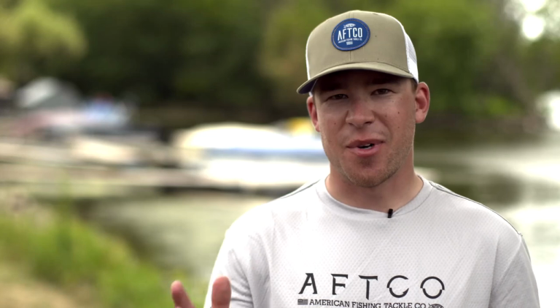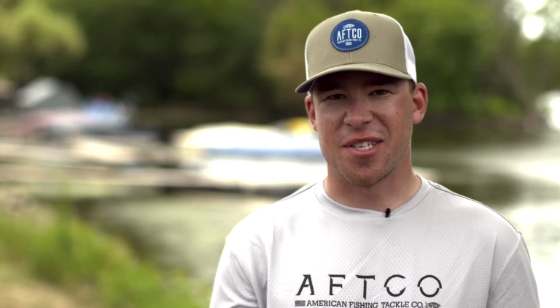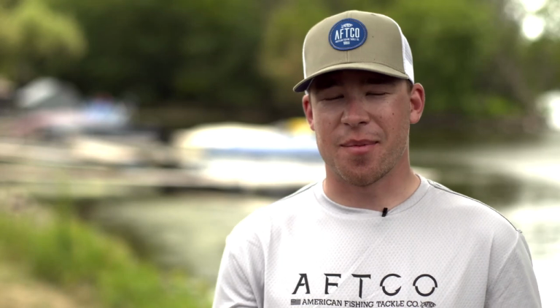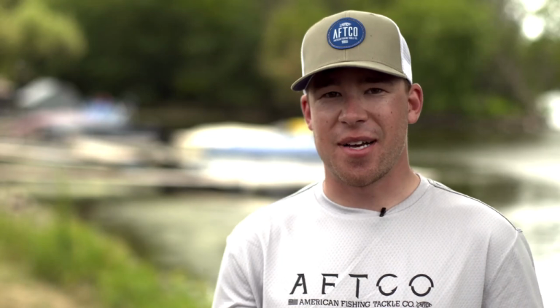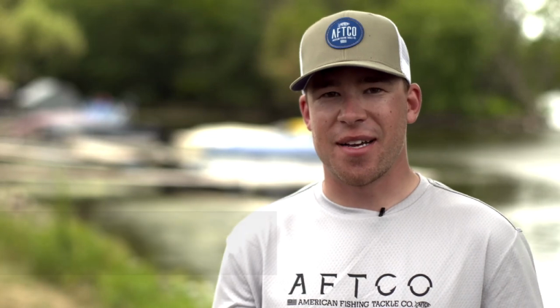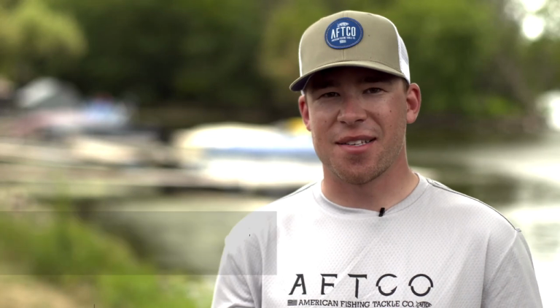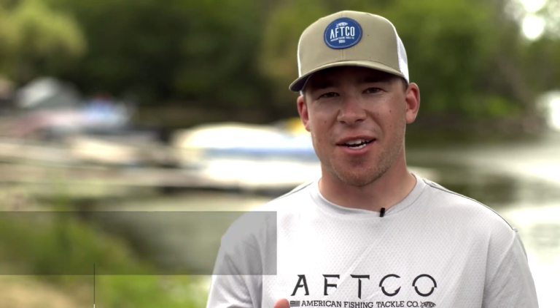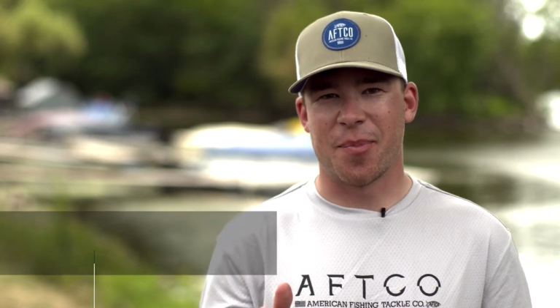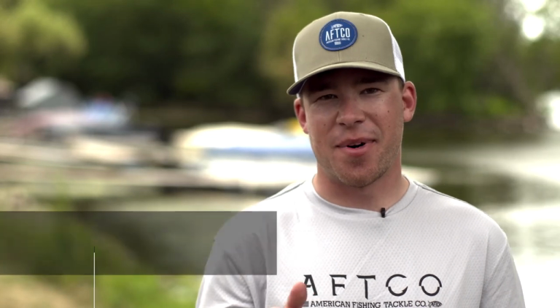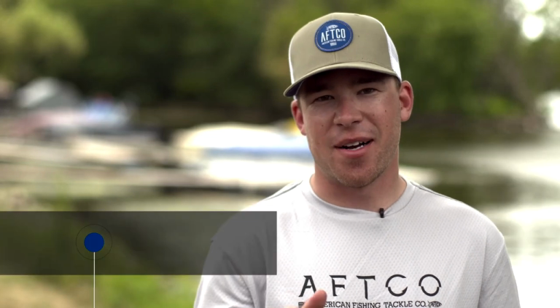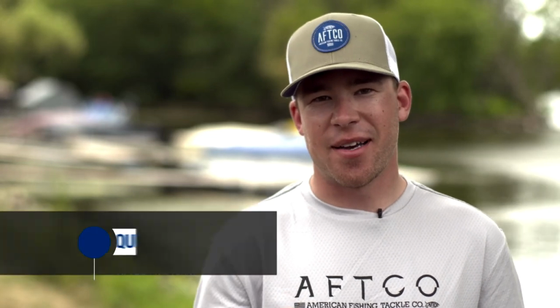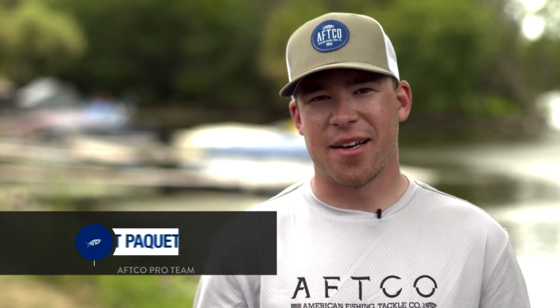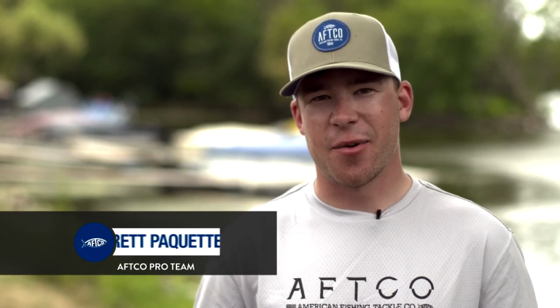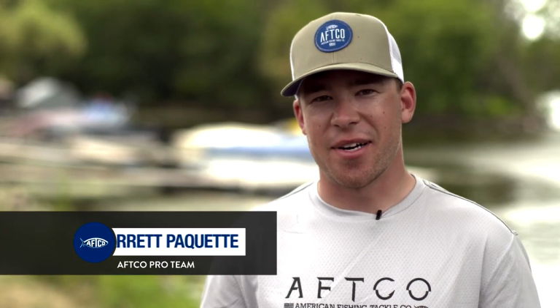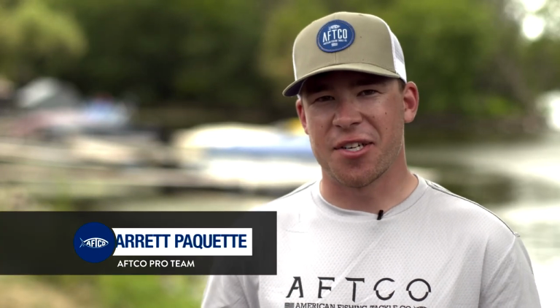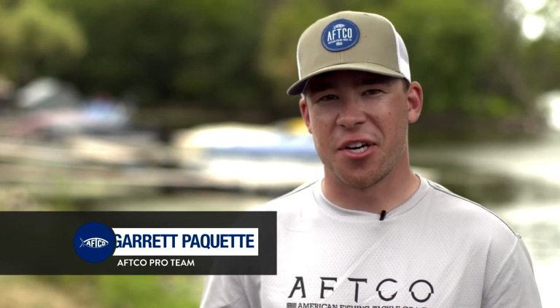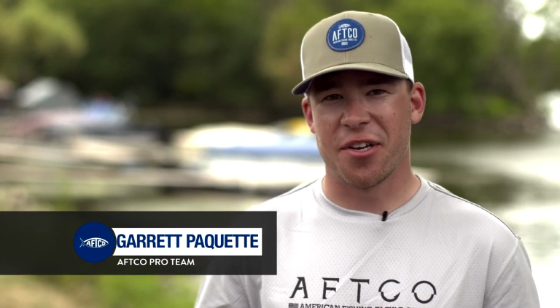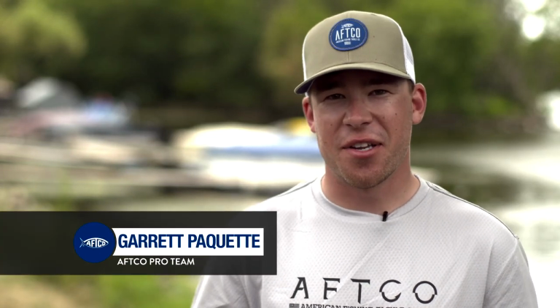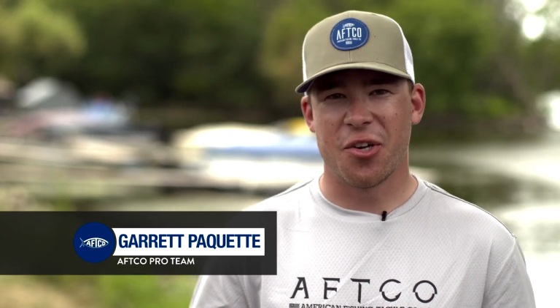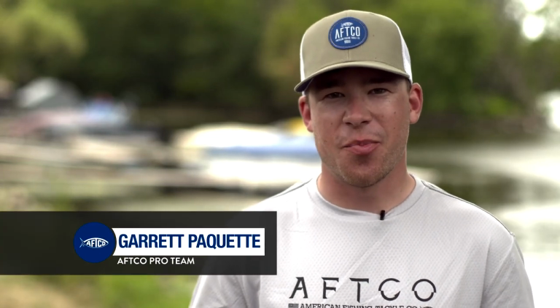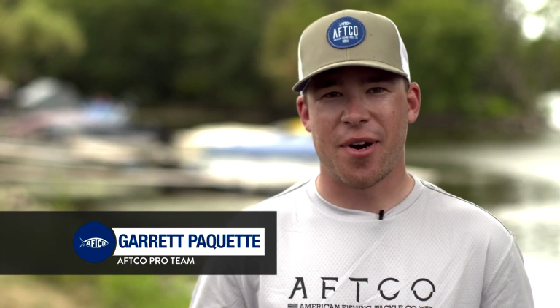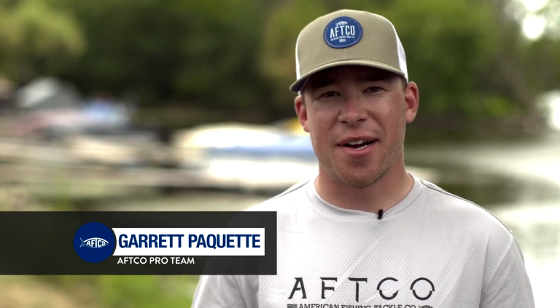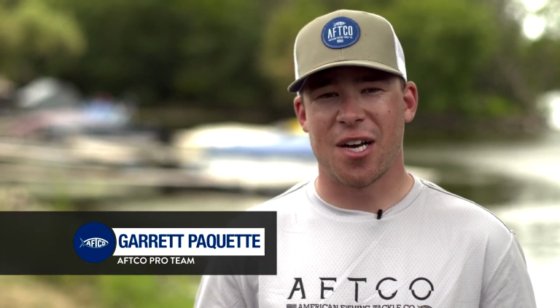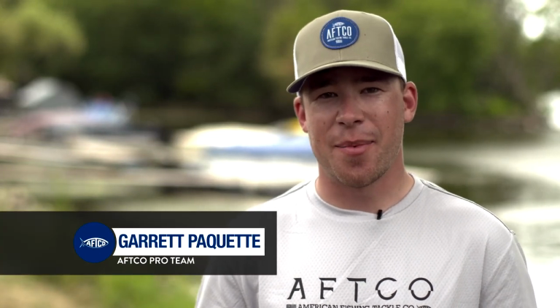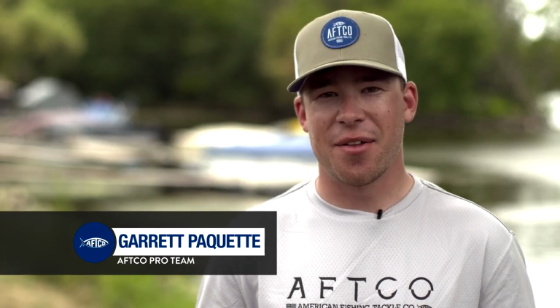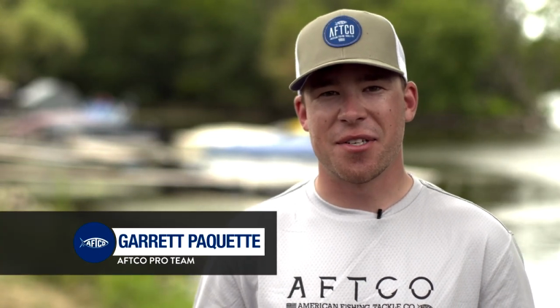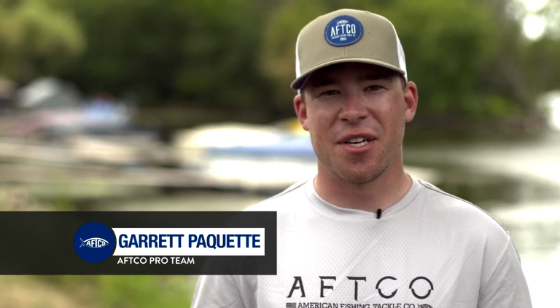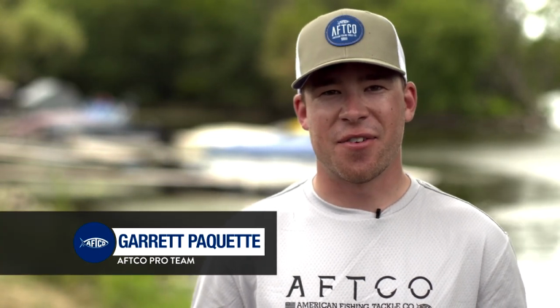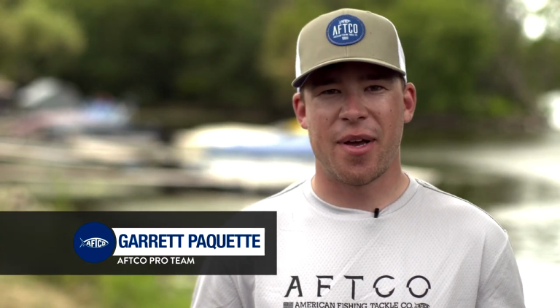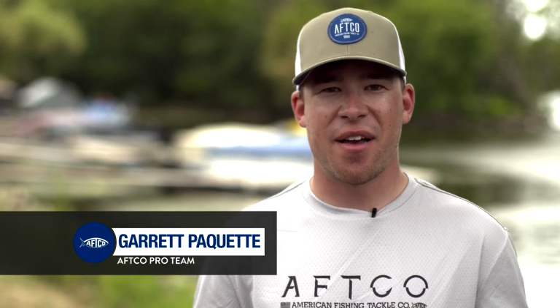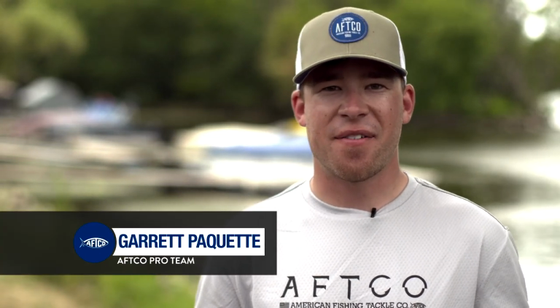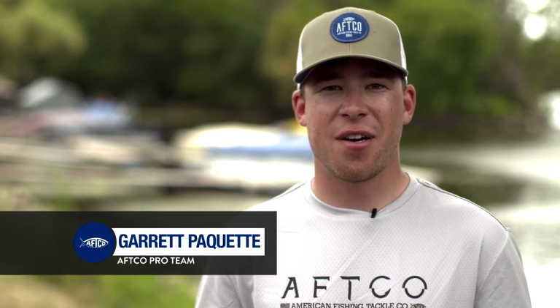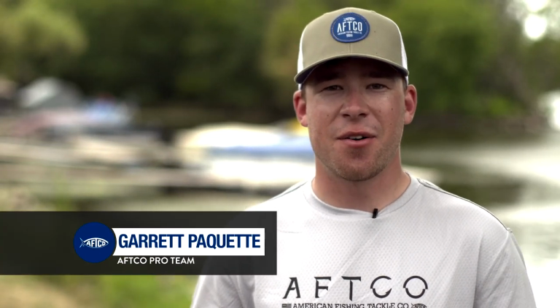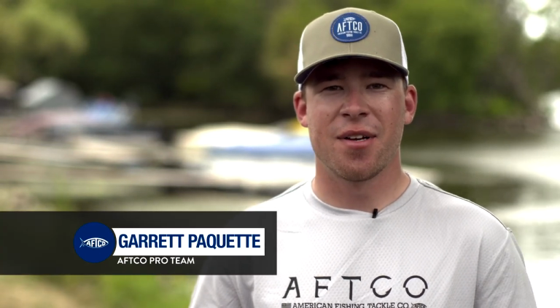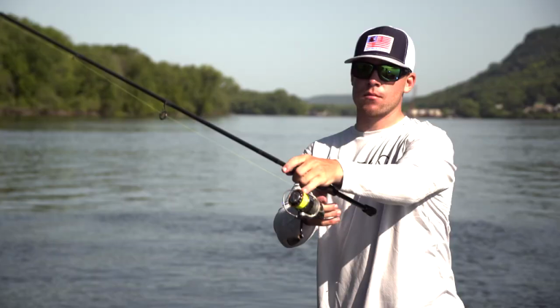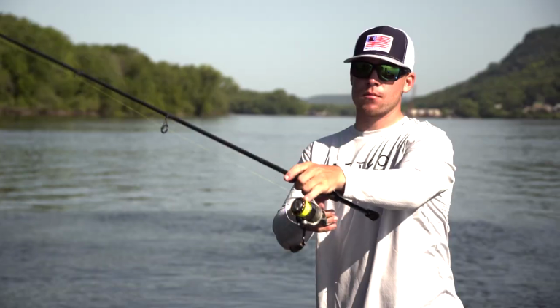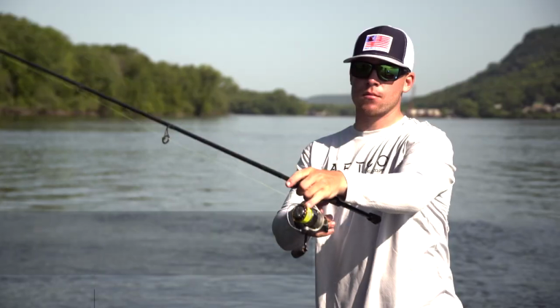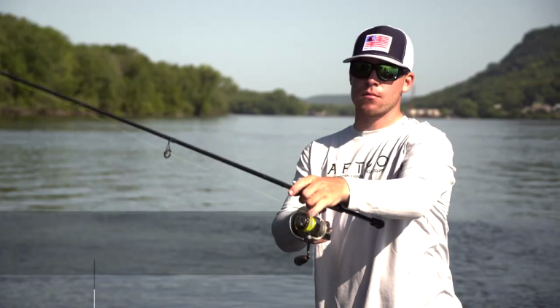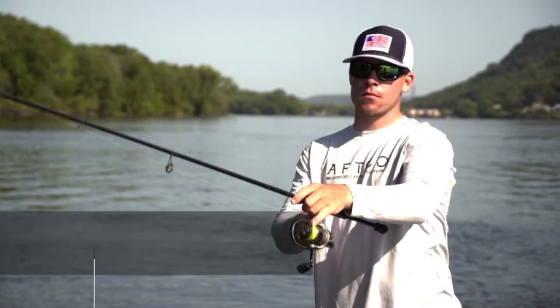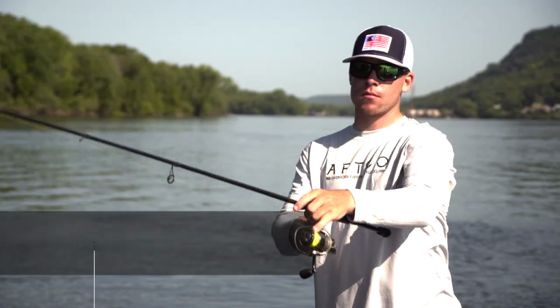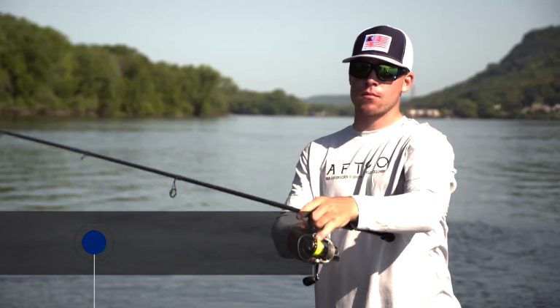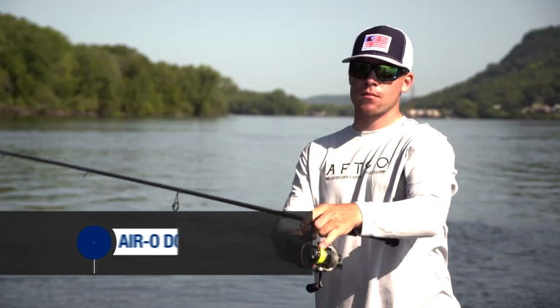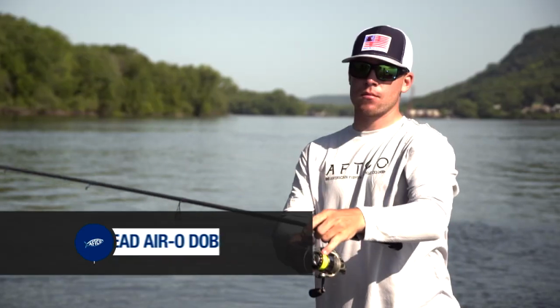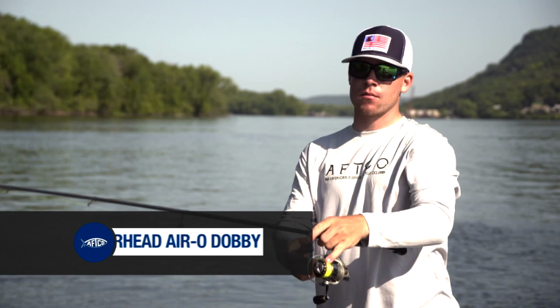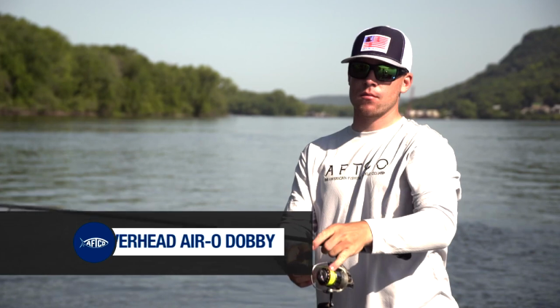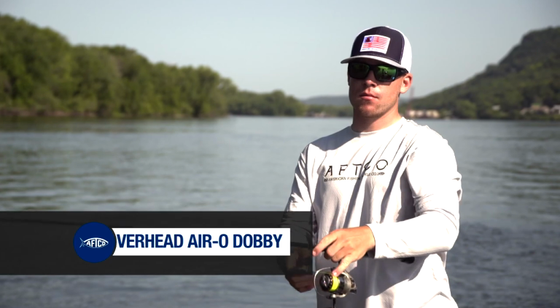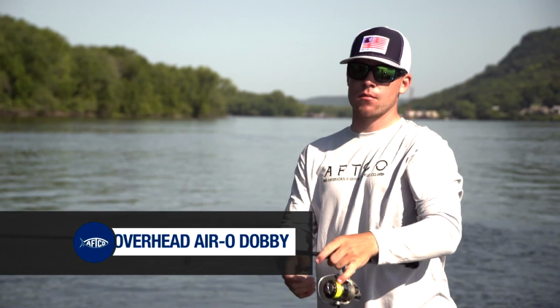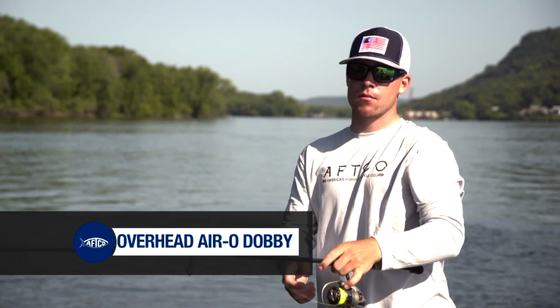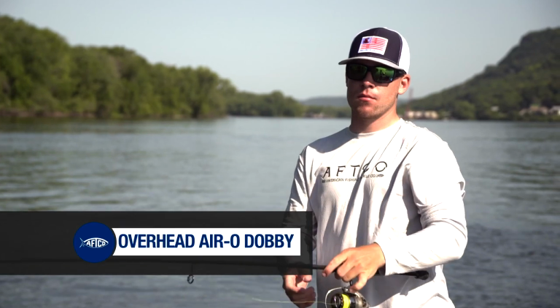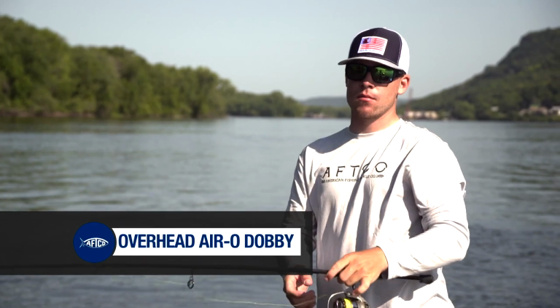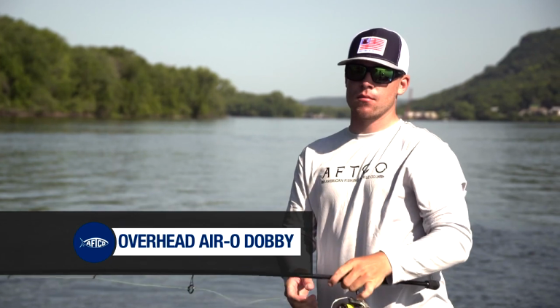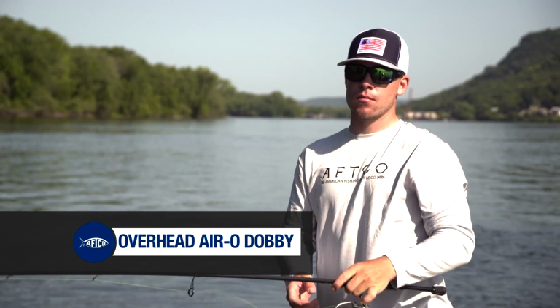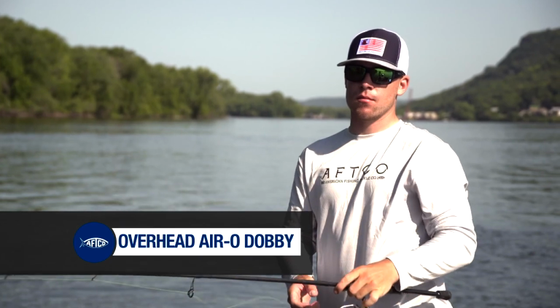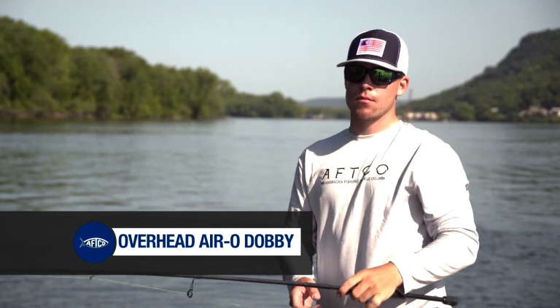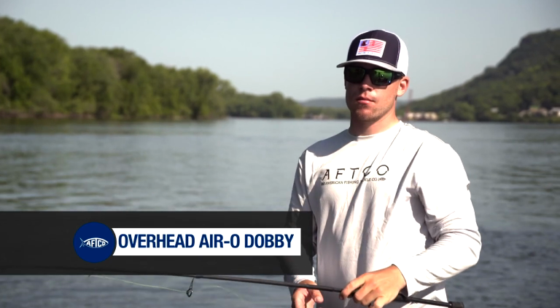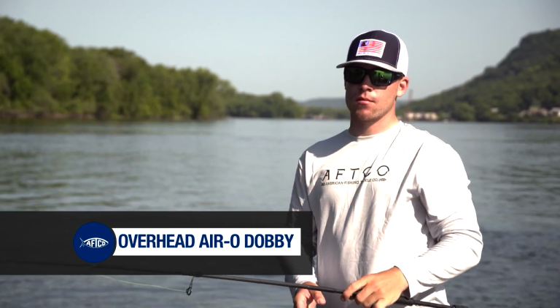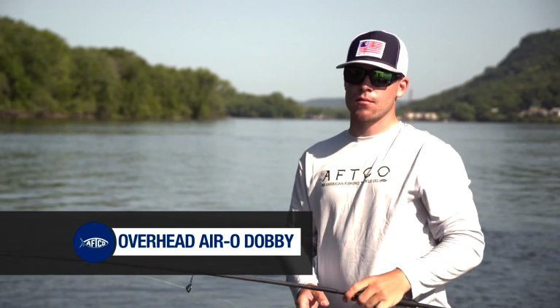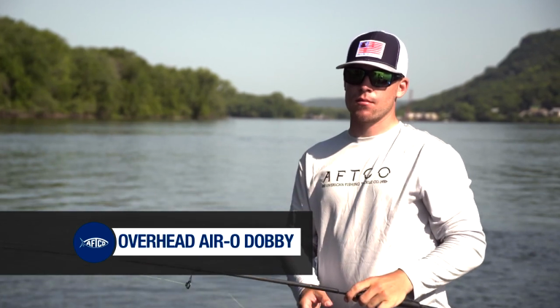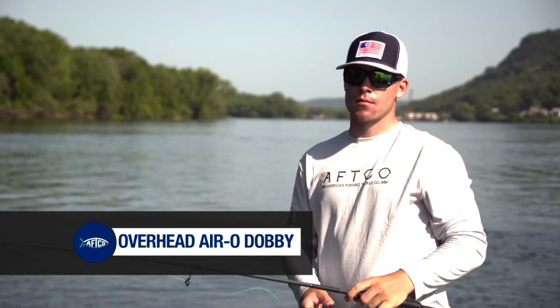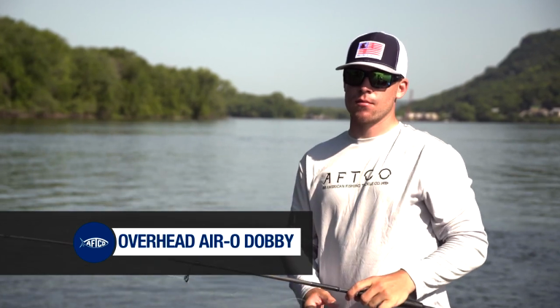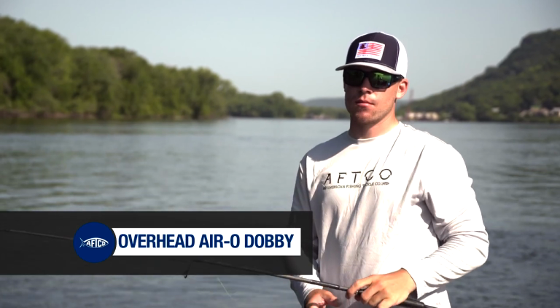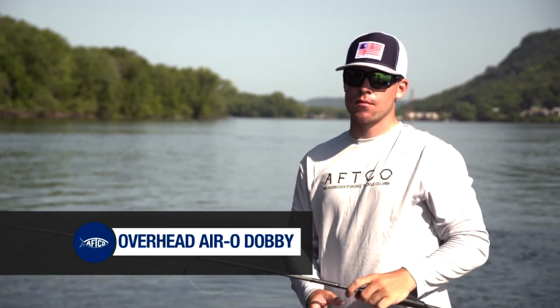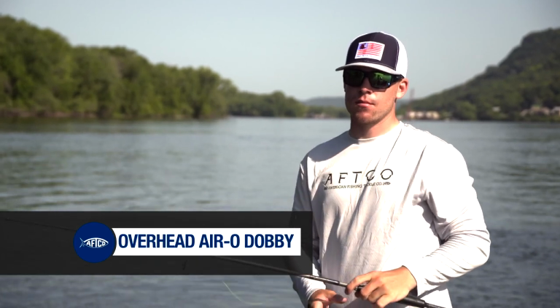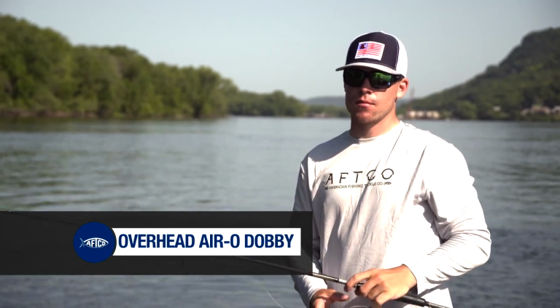What's up guys? Garrett Pawkett here. I want to share with you a new product coming out this year from AFCO. This is the Overhead Aerodobby Long Sleeve Performance Shirt.